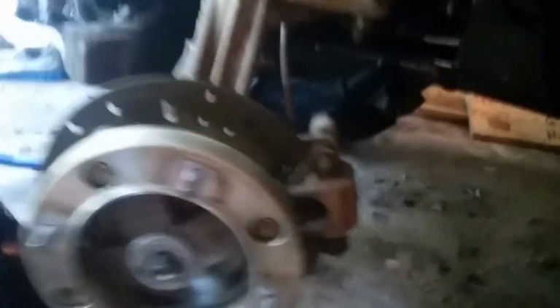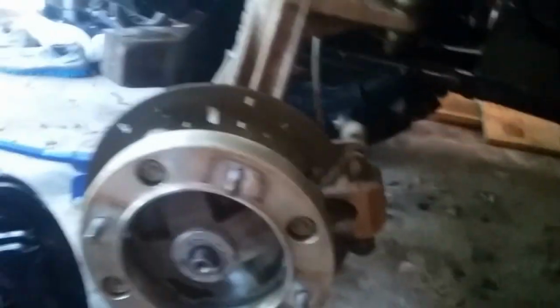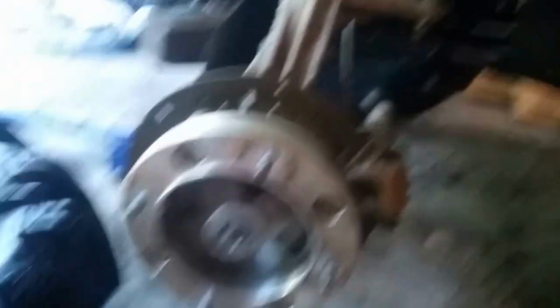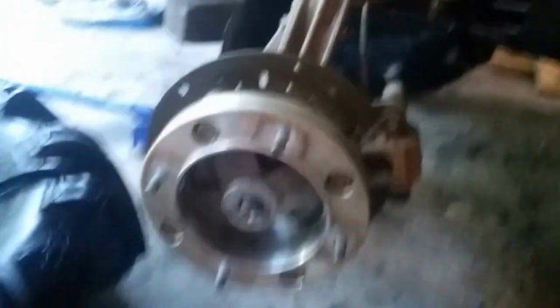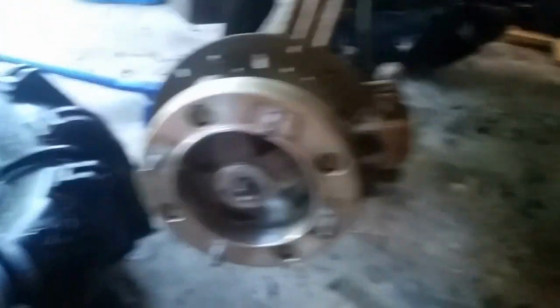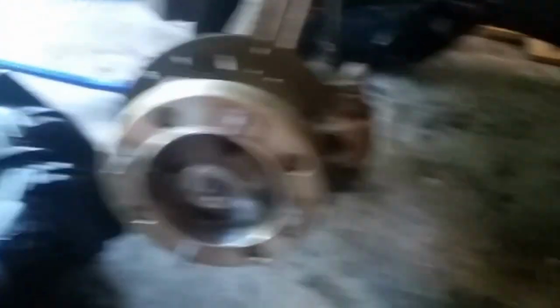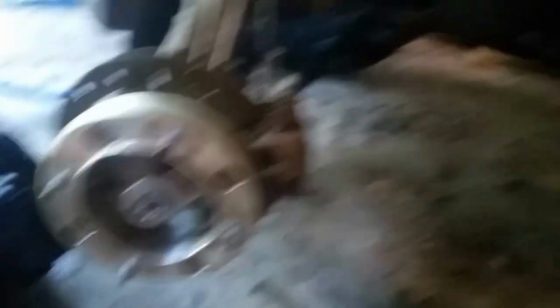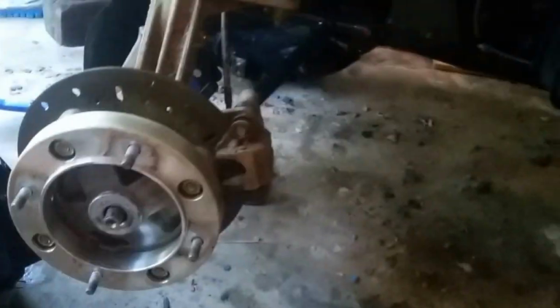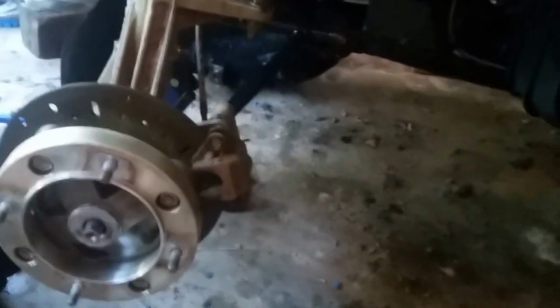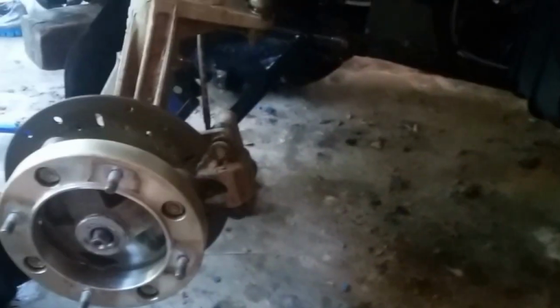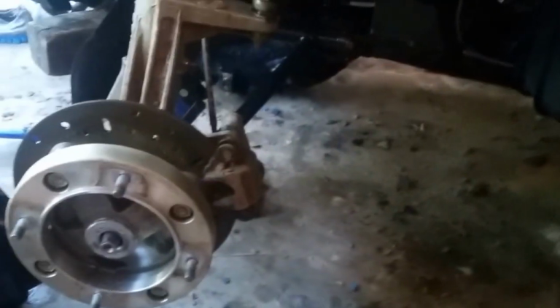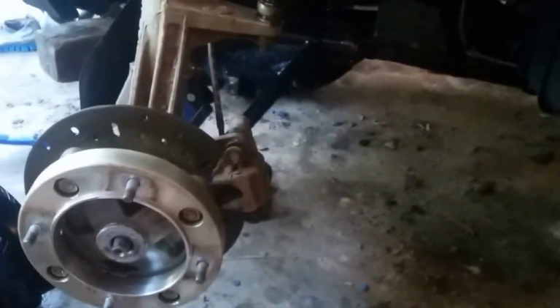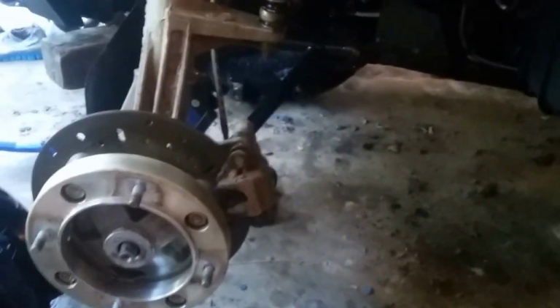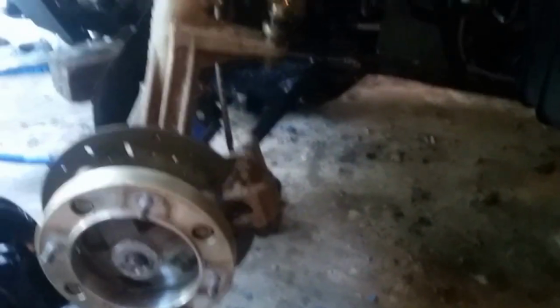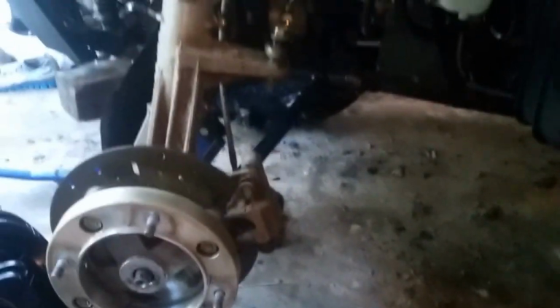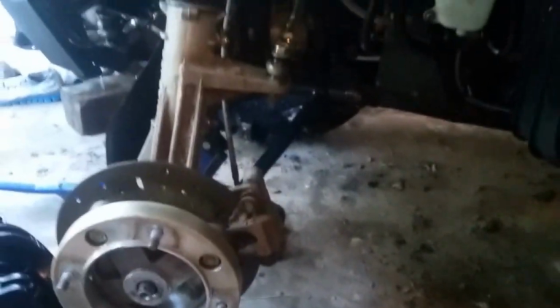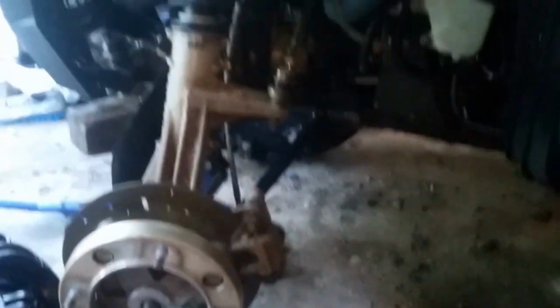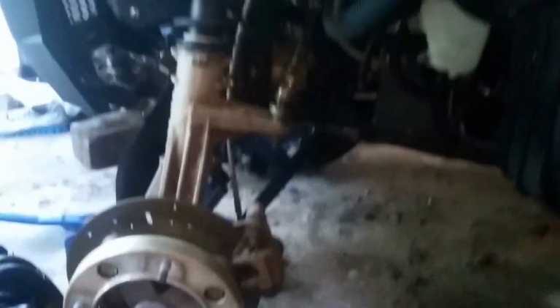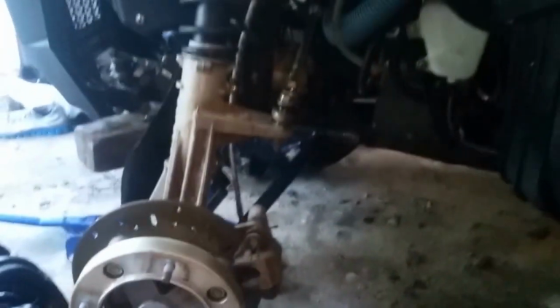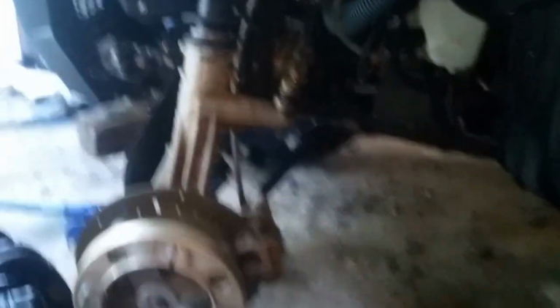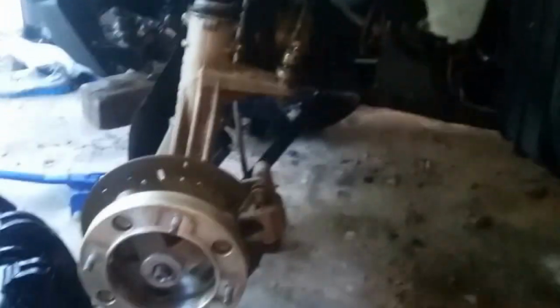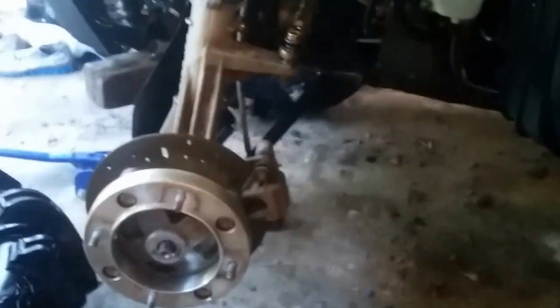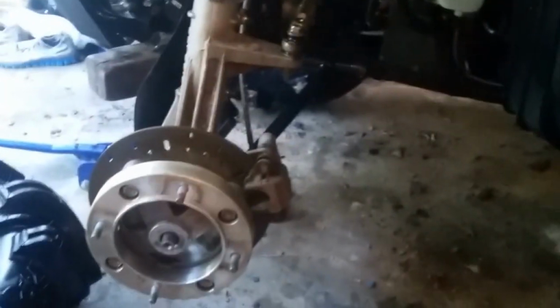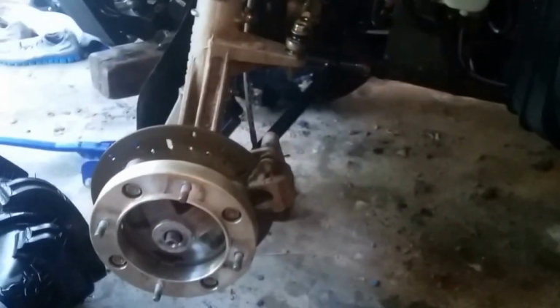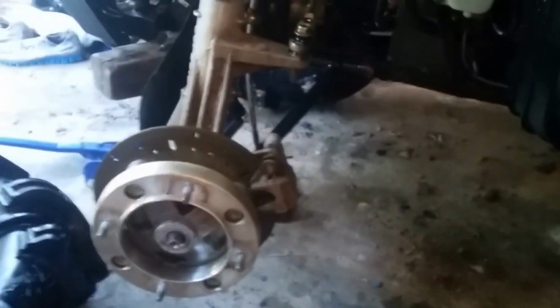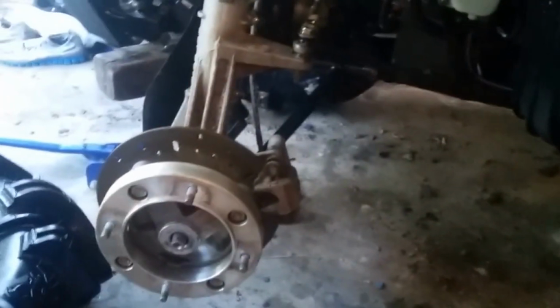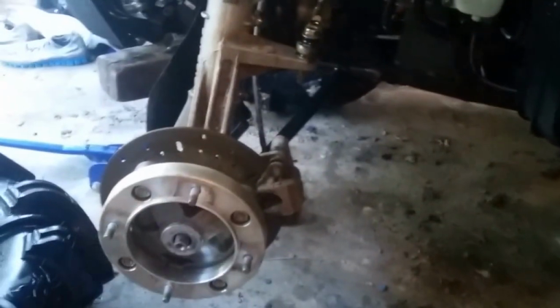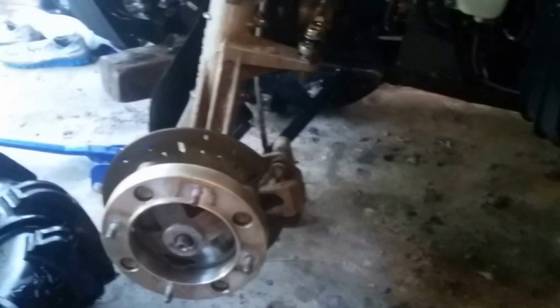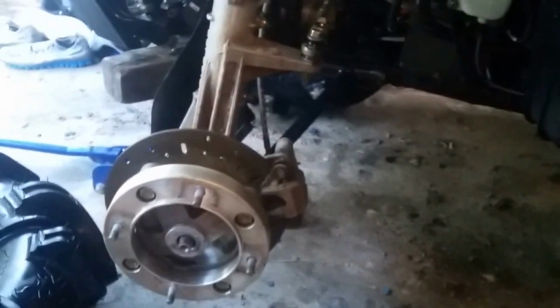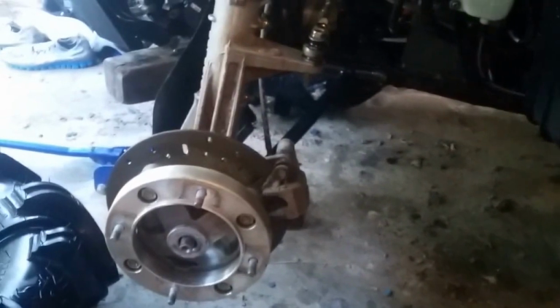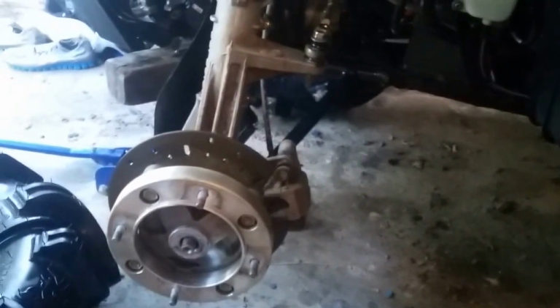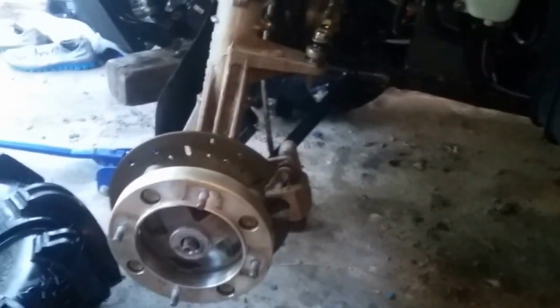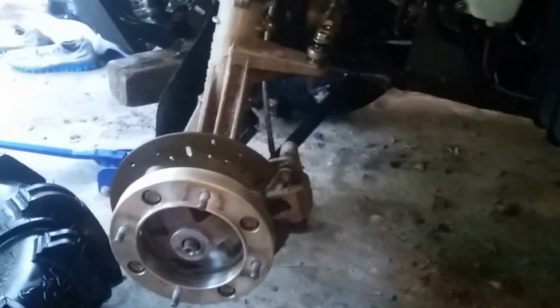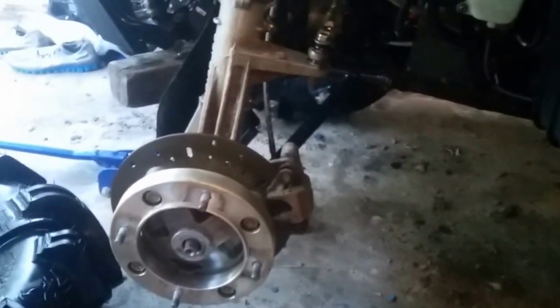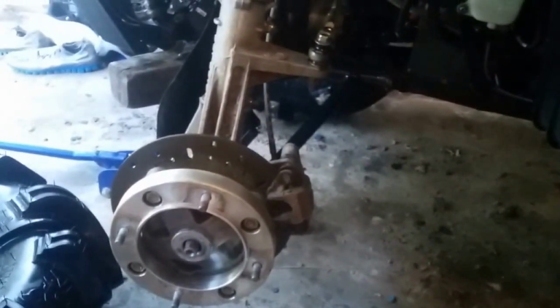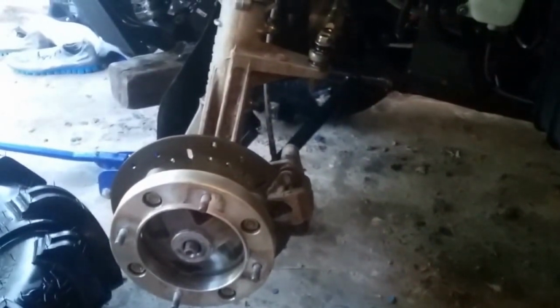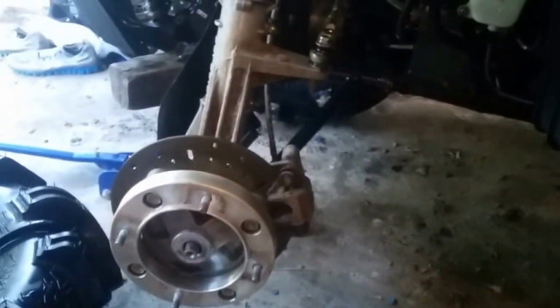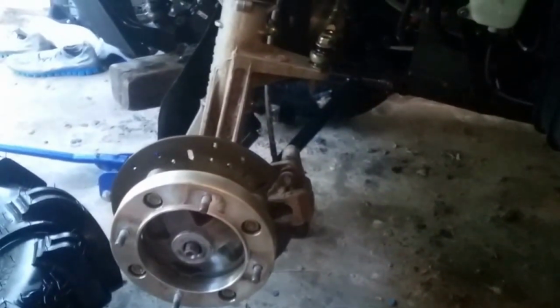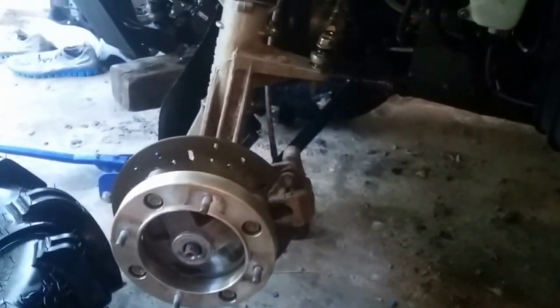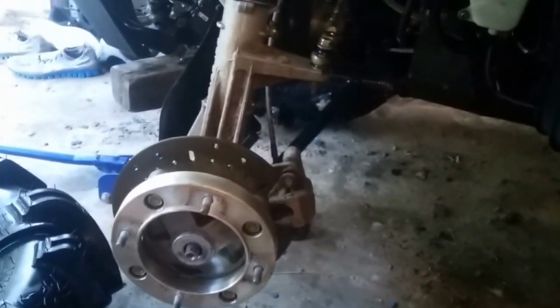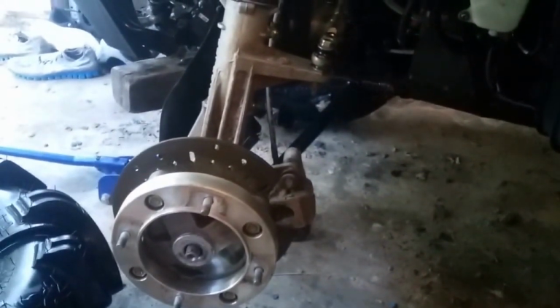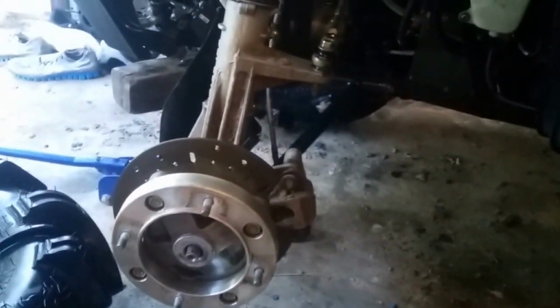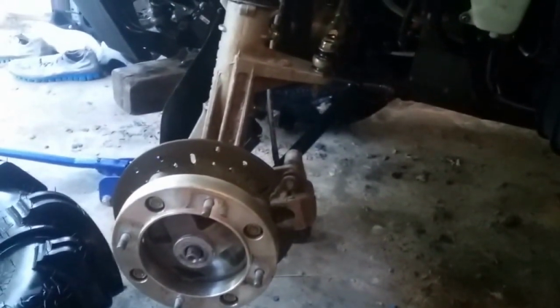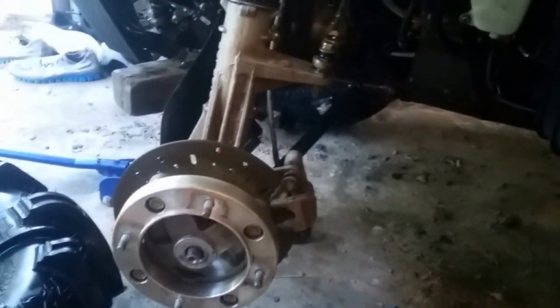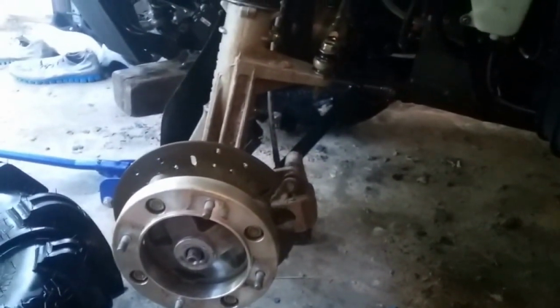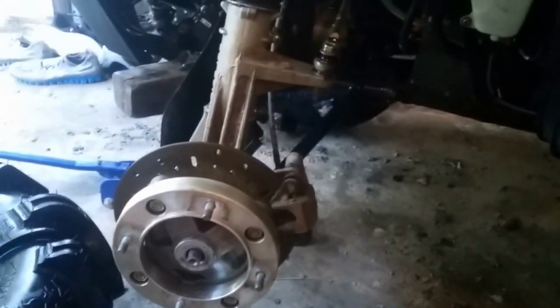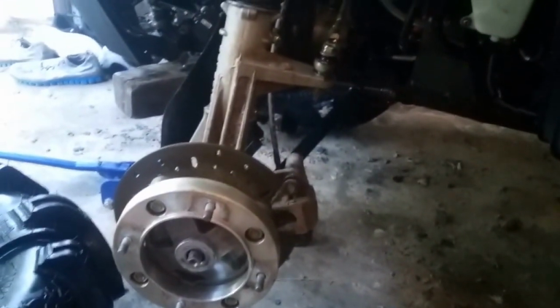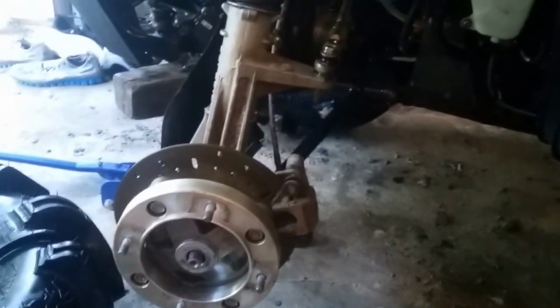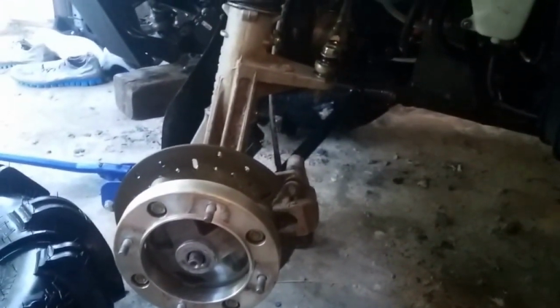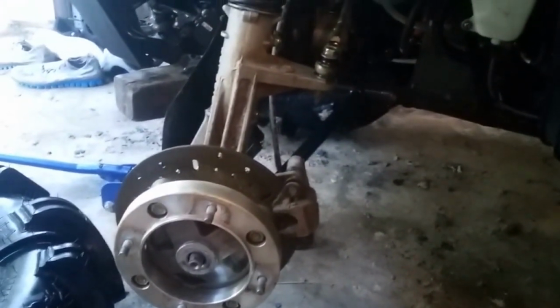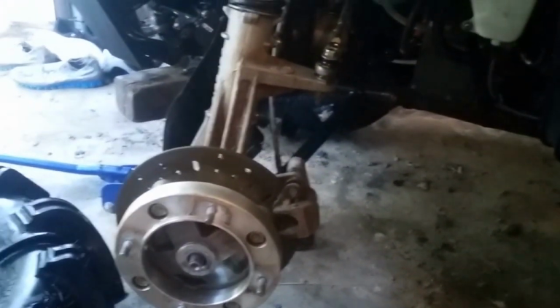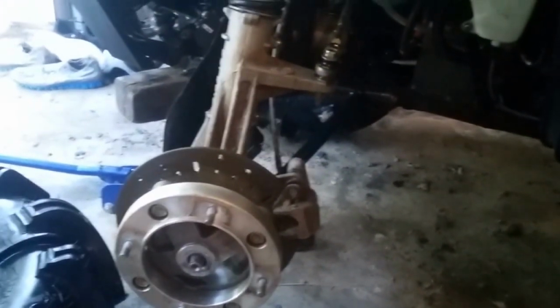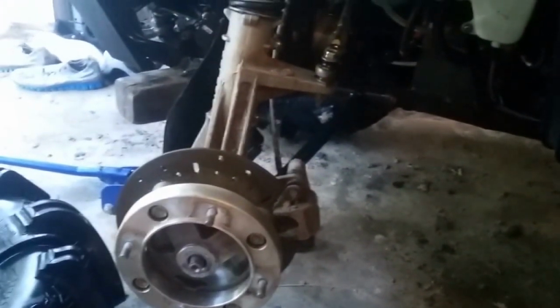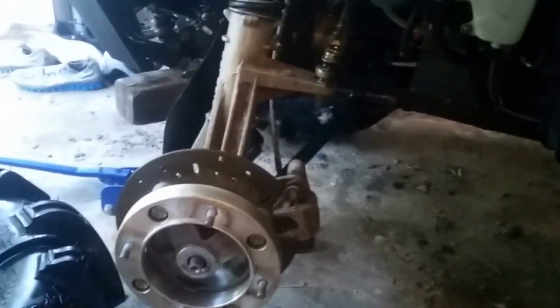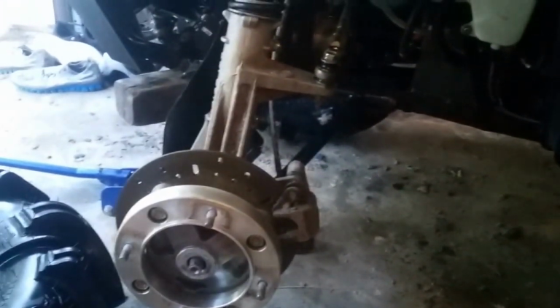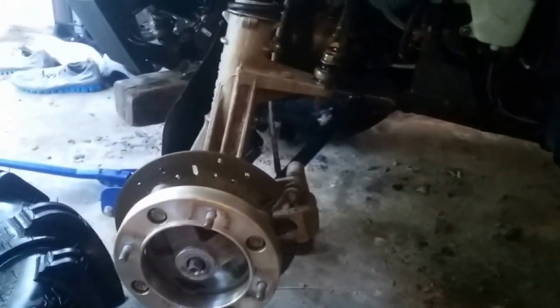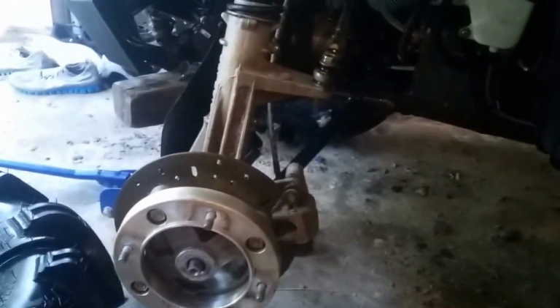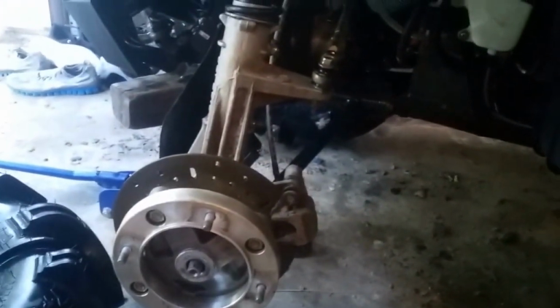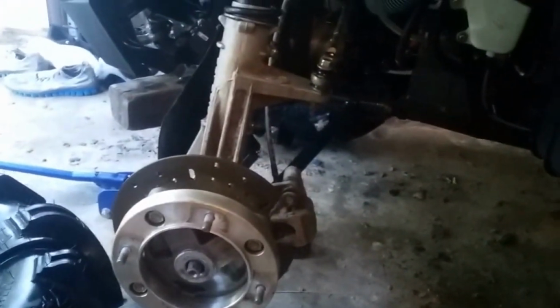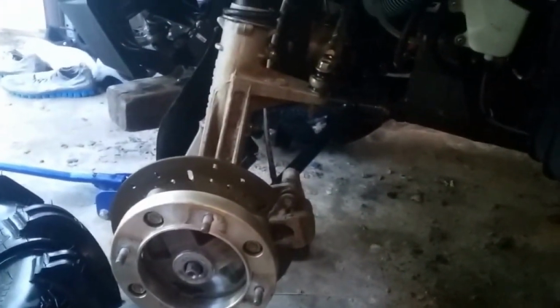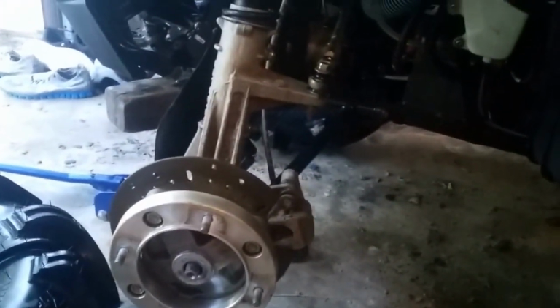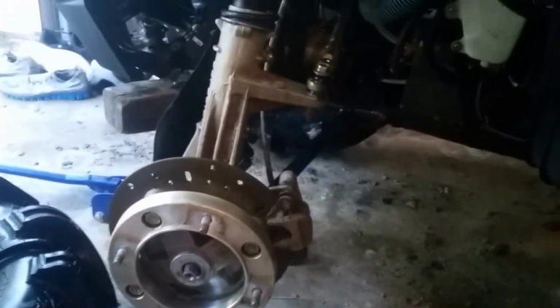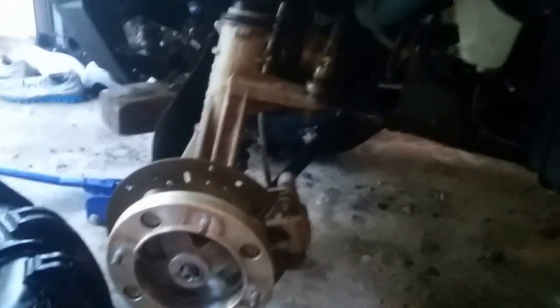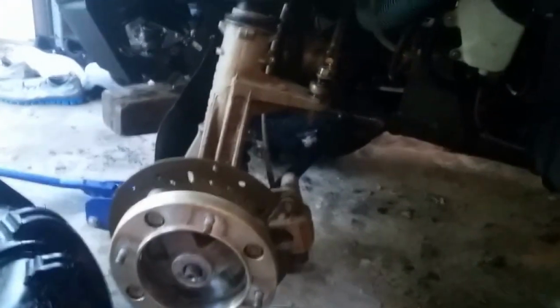I figured I'd put it on video, just in case — I haven't seen any 570 videos. So this is what the 570 looks like.